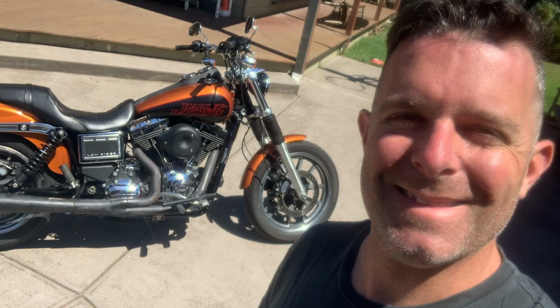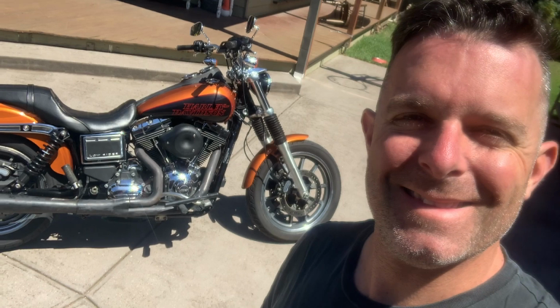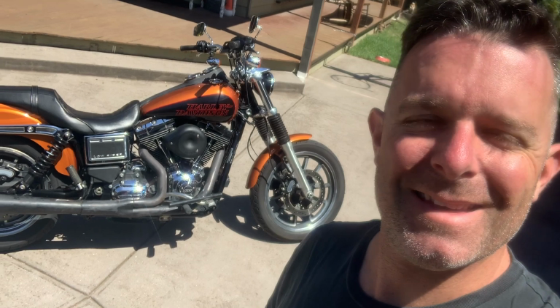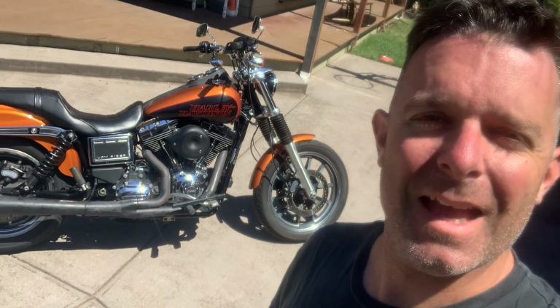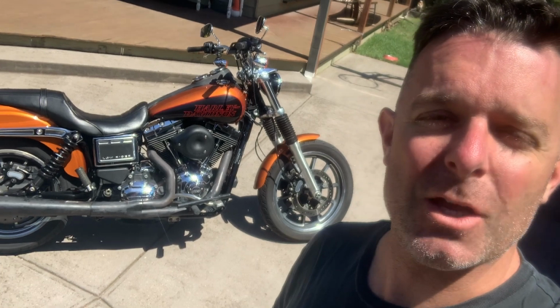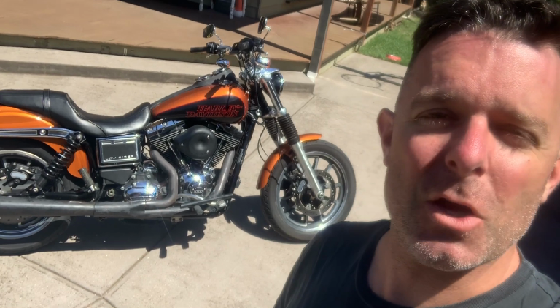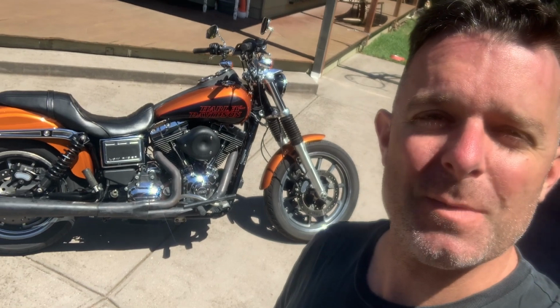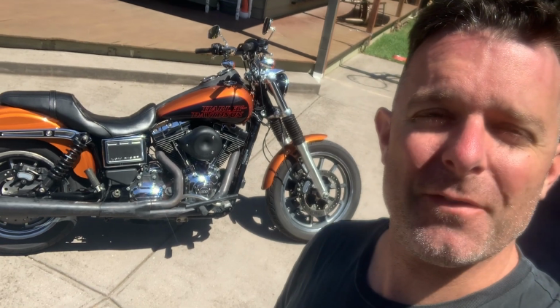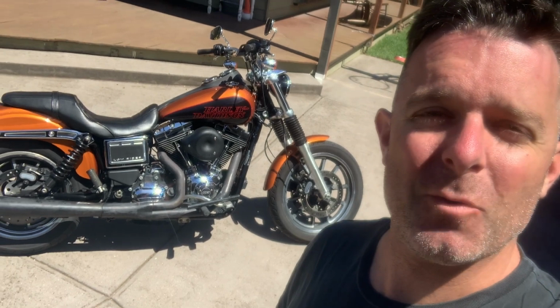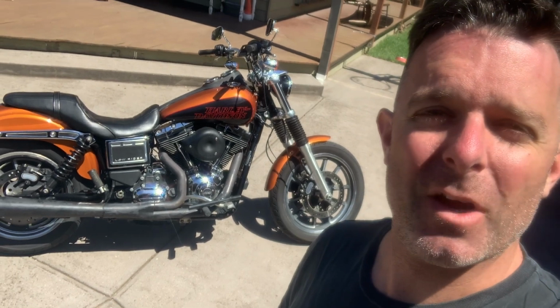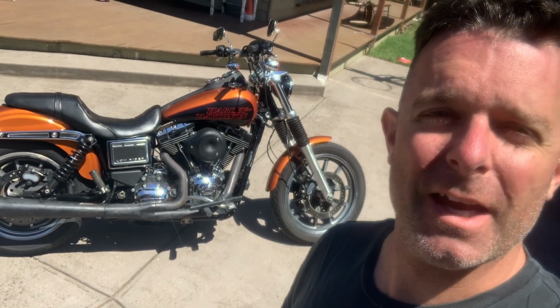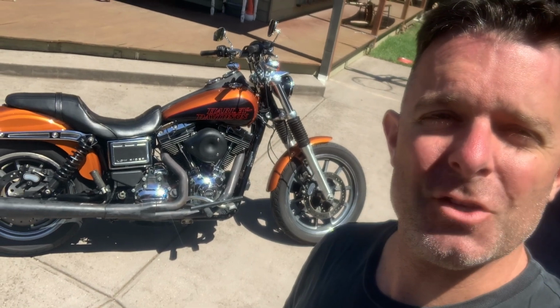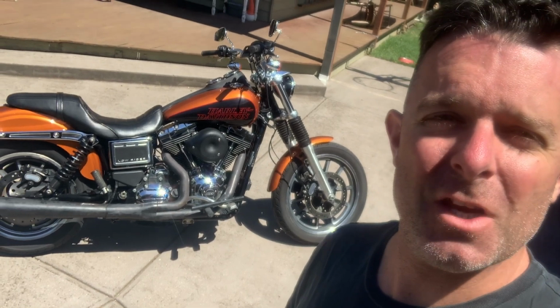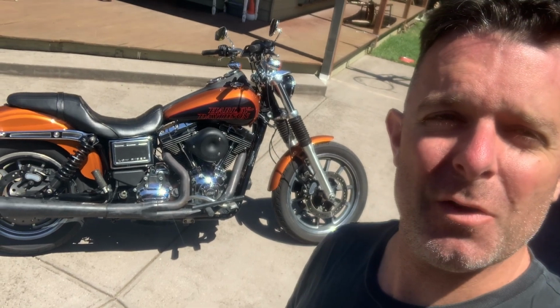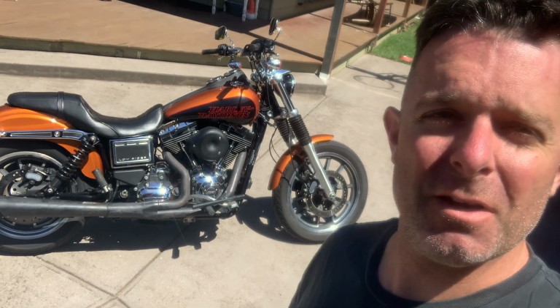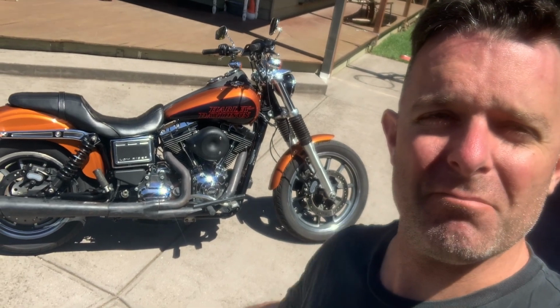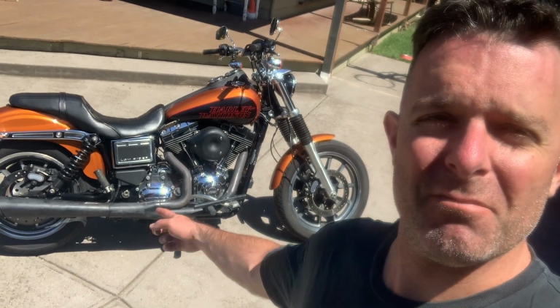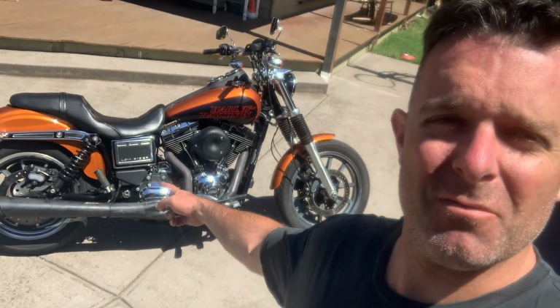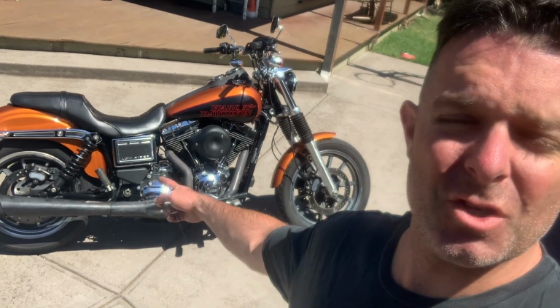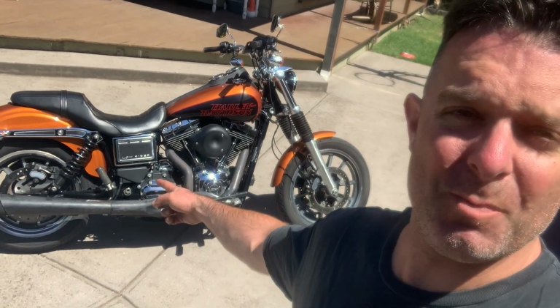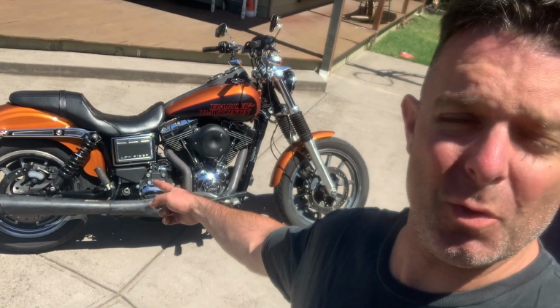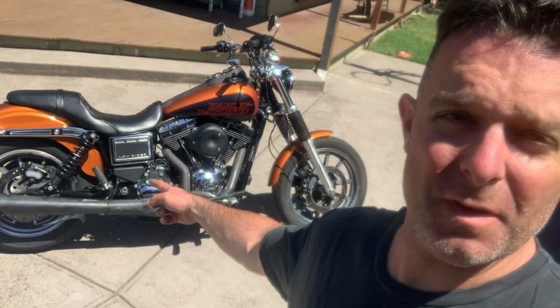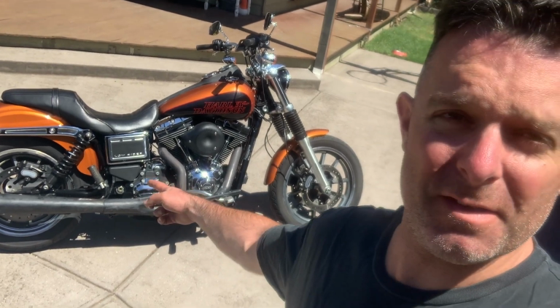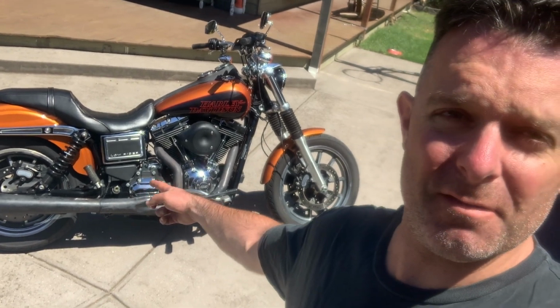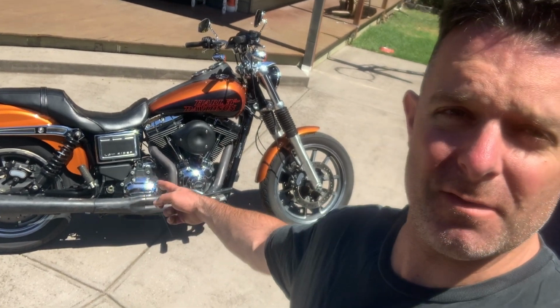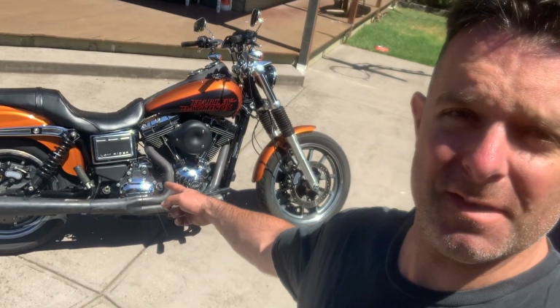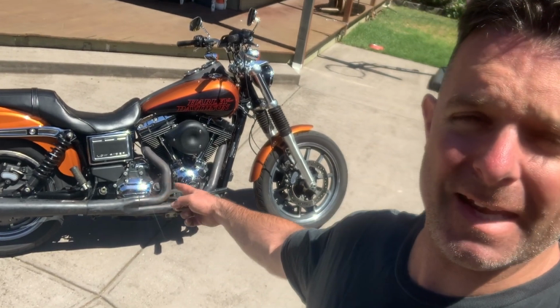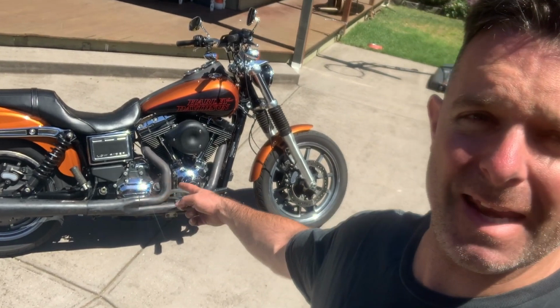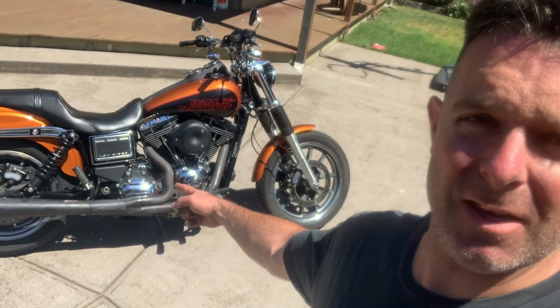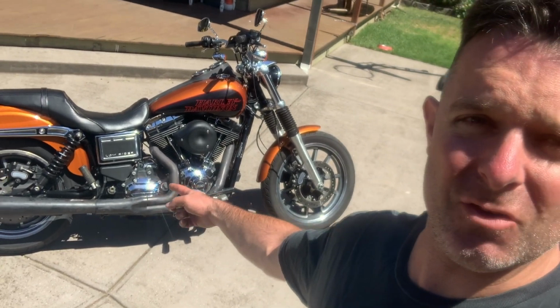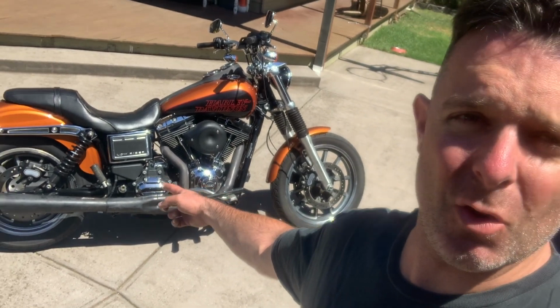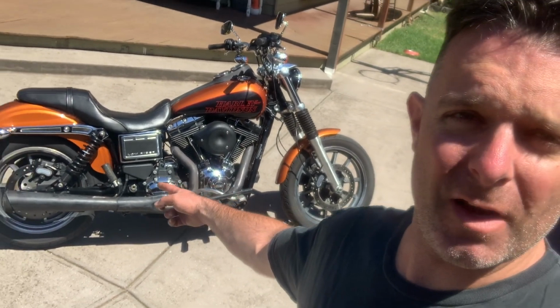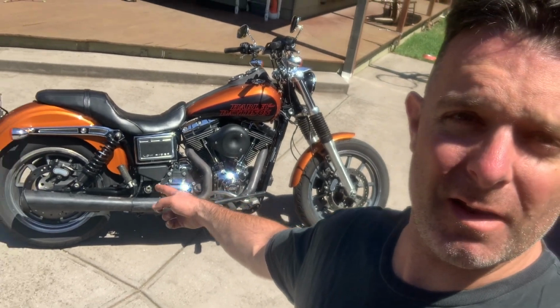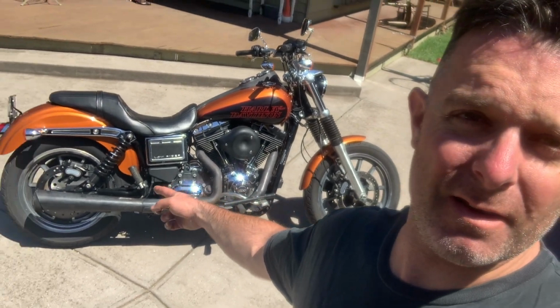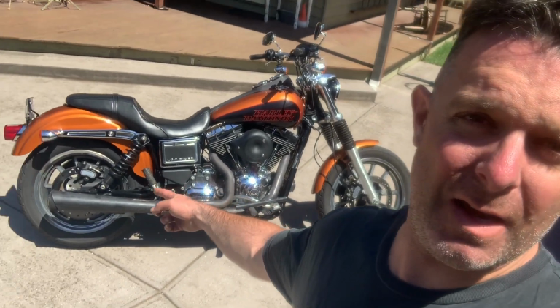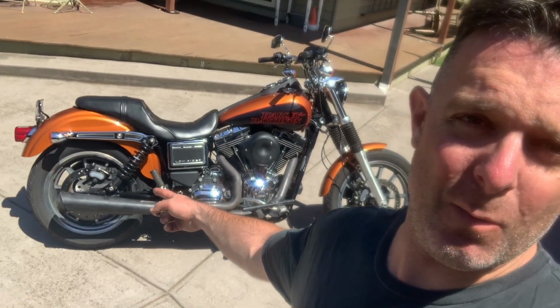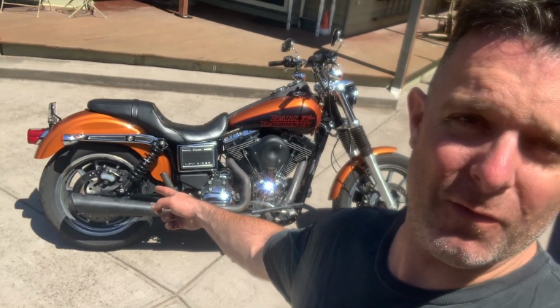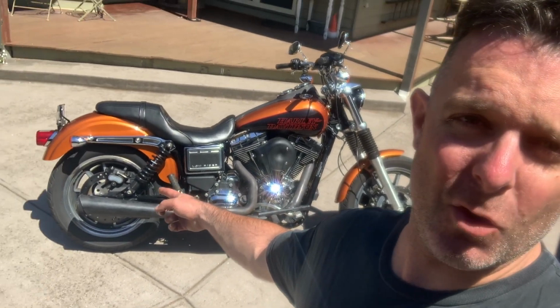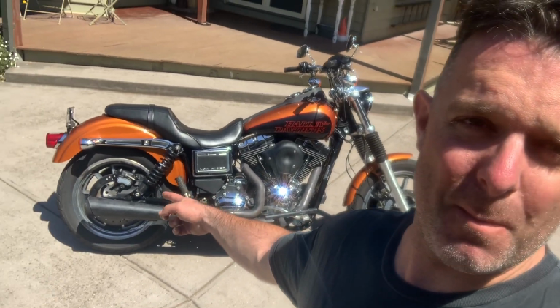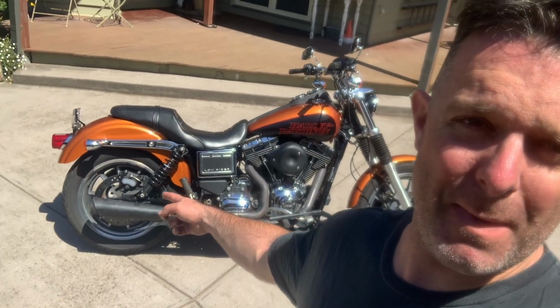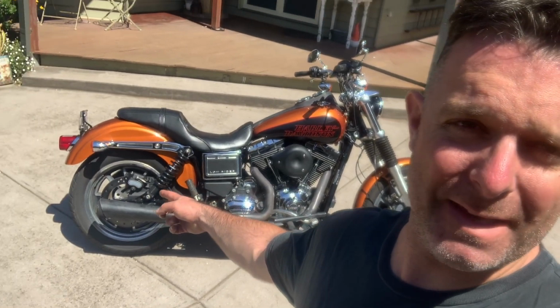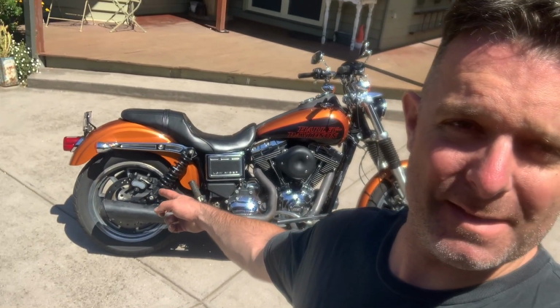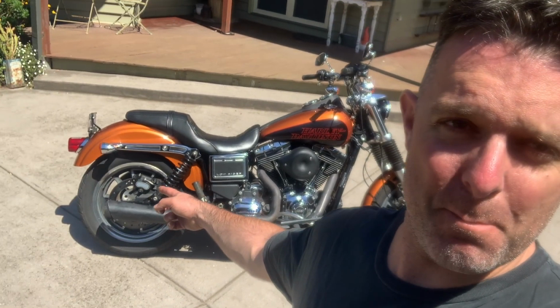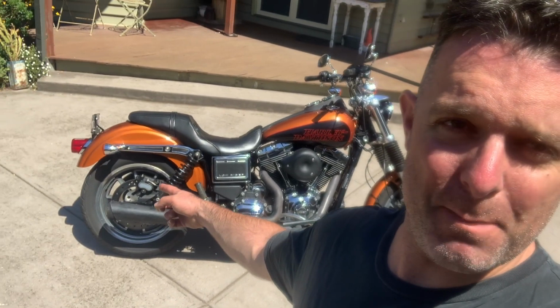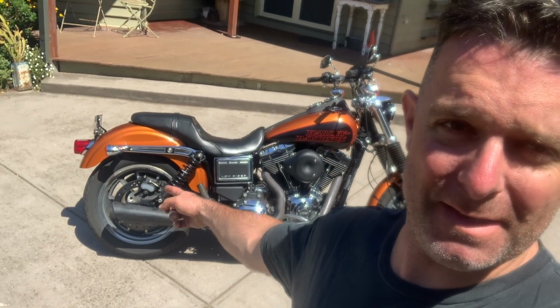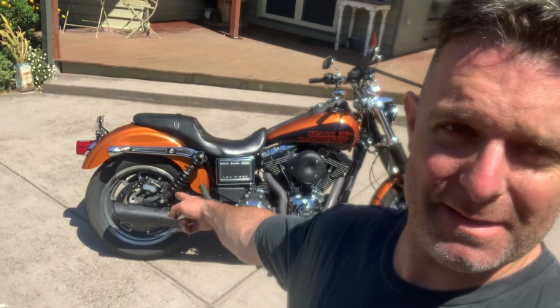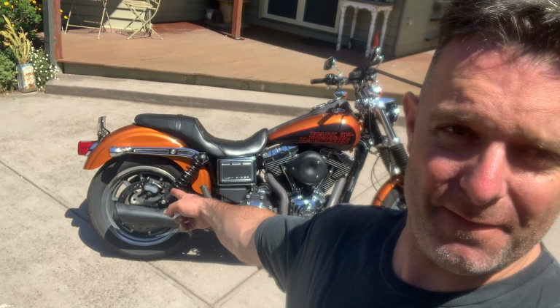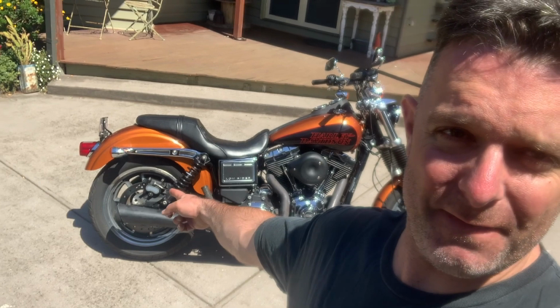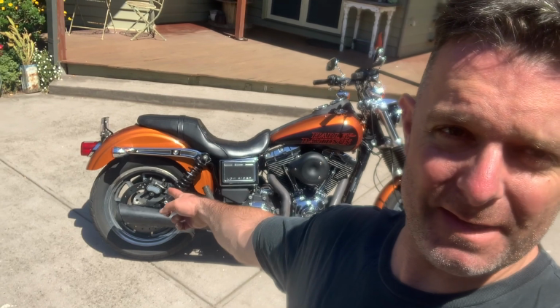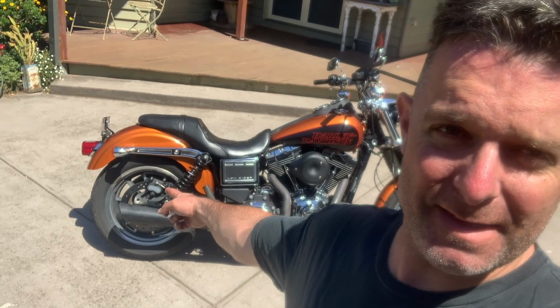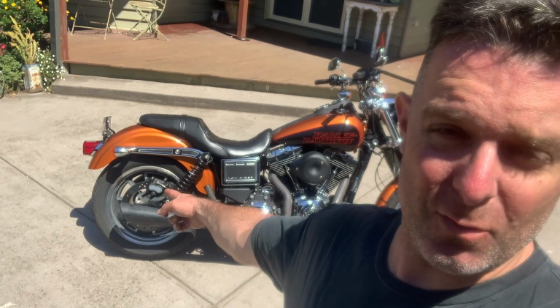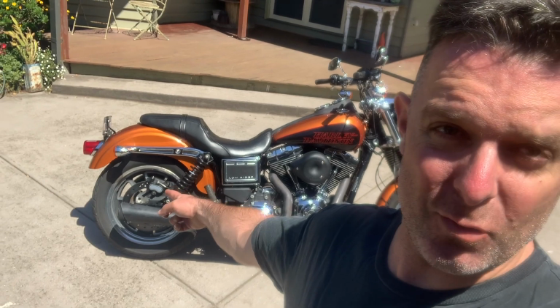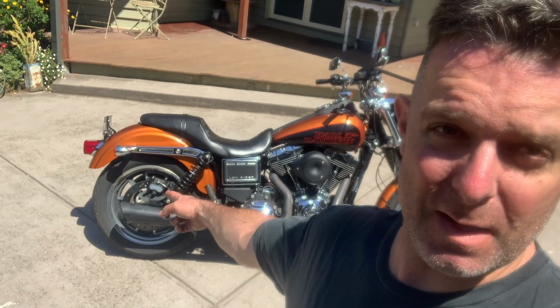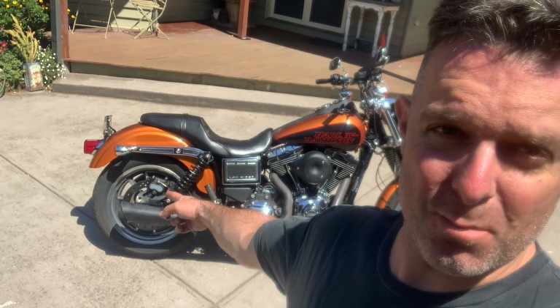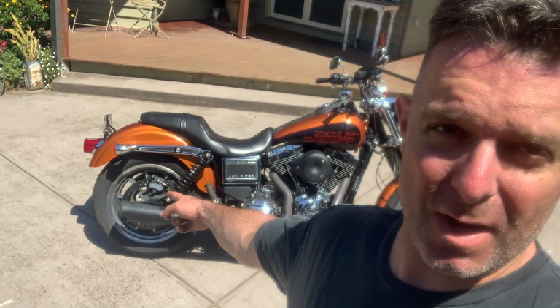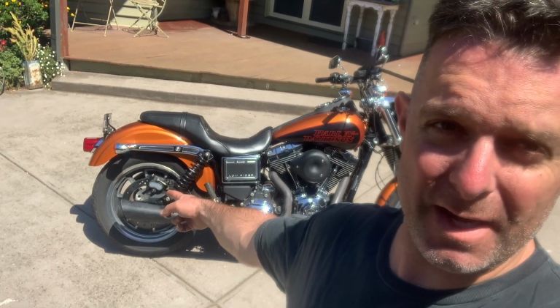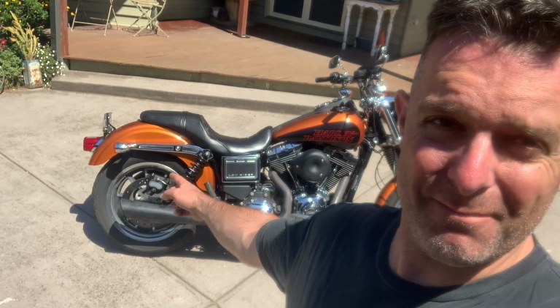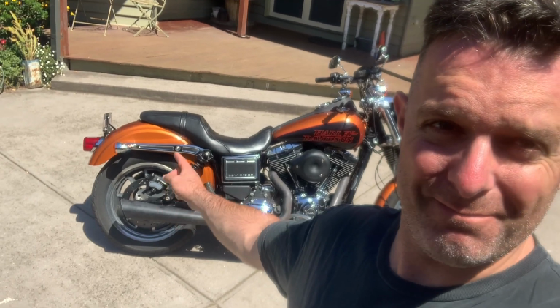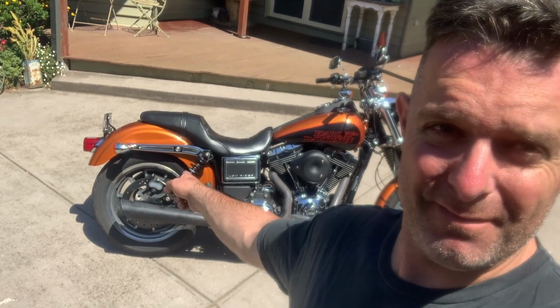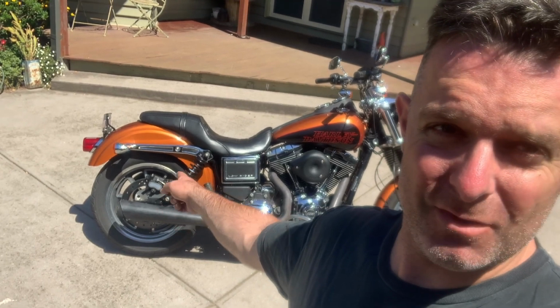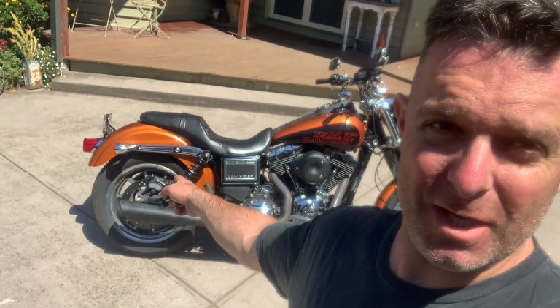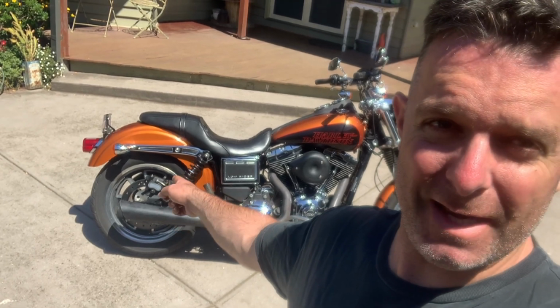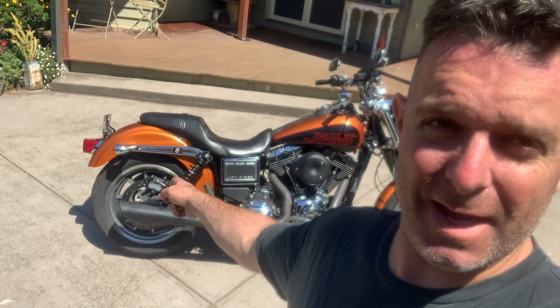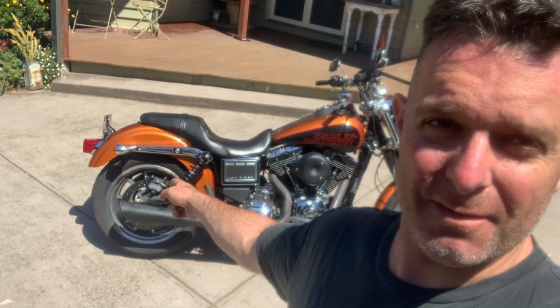Hey guys, Matt from Crank Engineering. Just bought this second-hand Dyna and we've got to make some bits to fix that rear brake. Check it out.